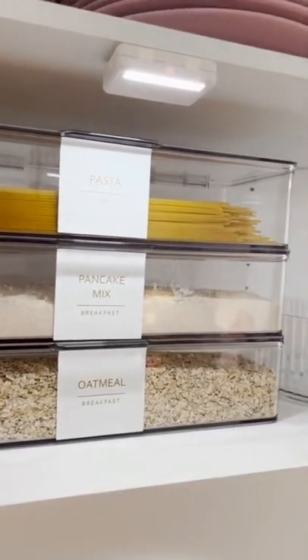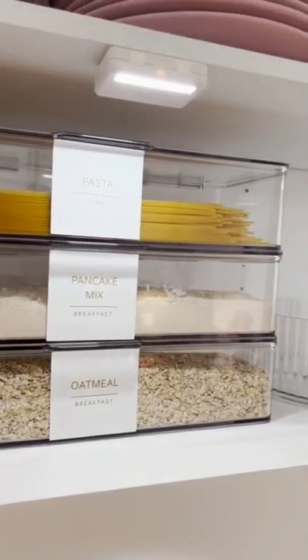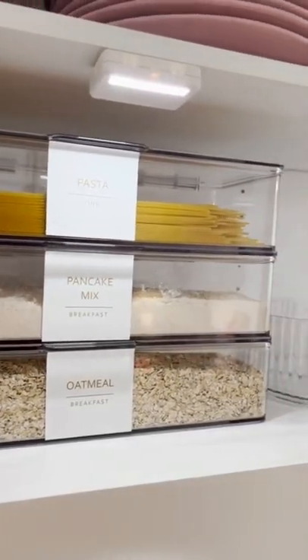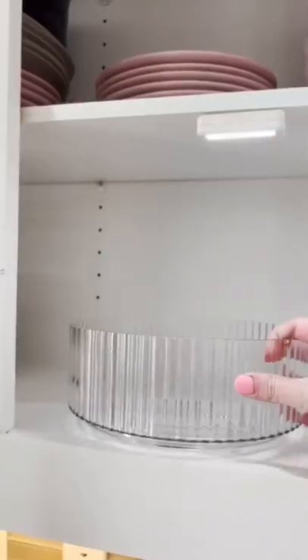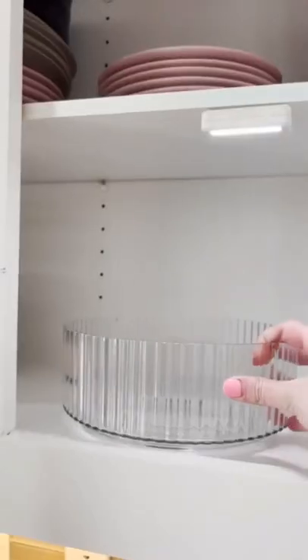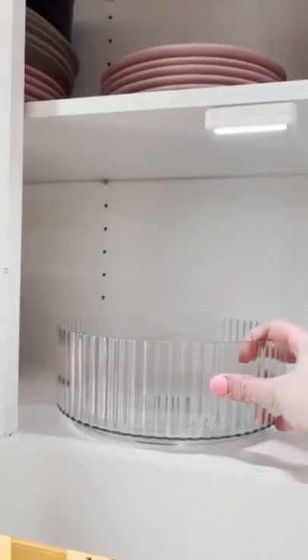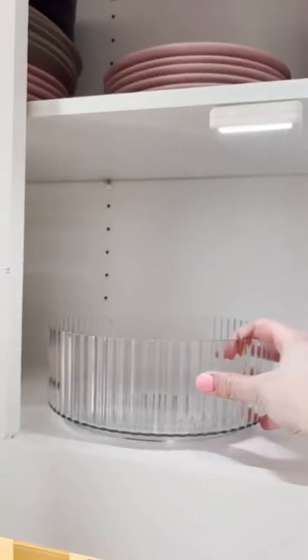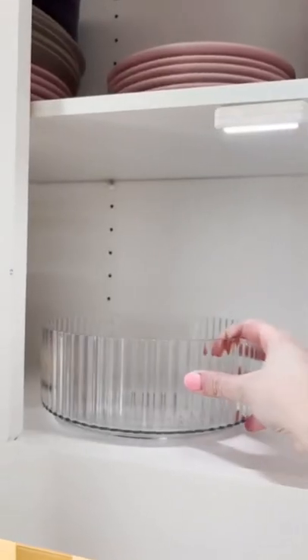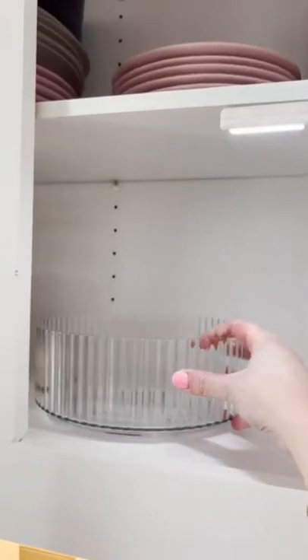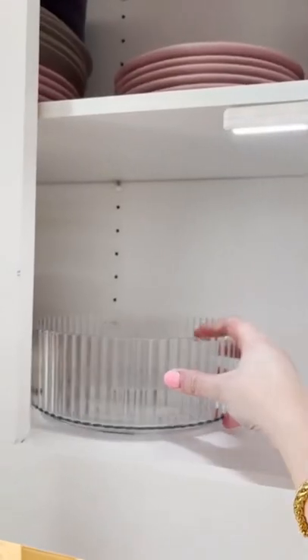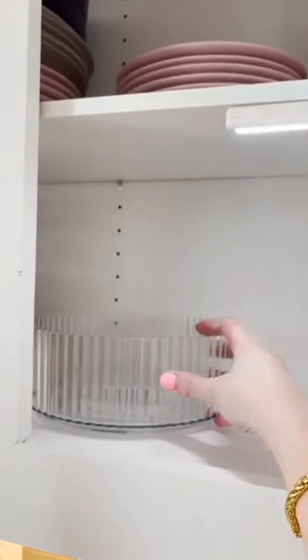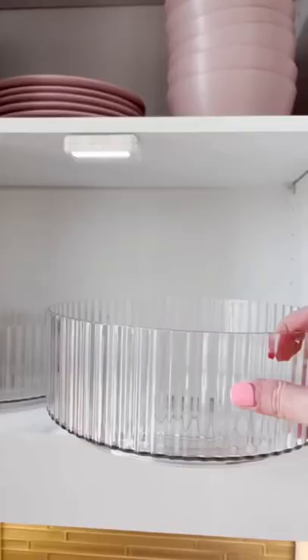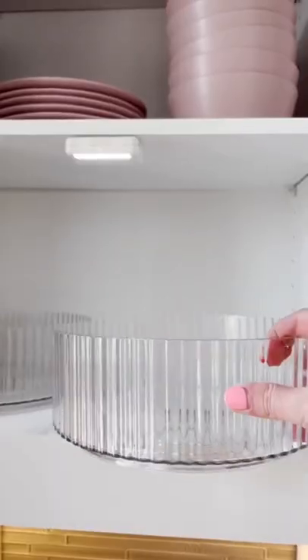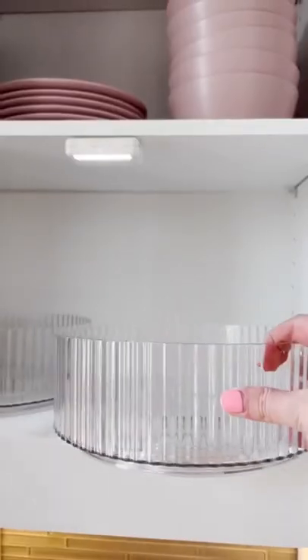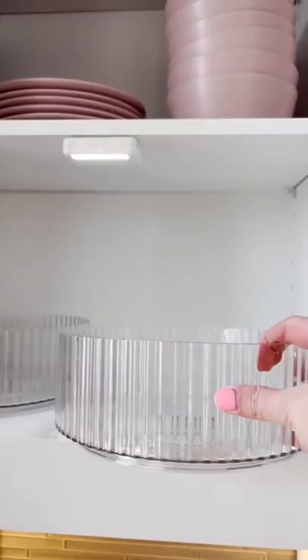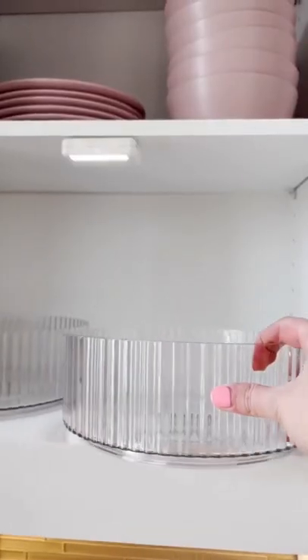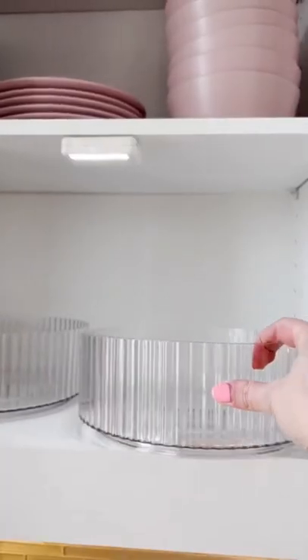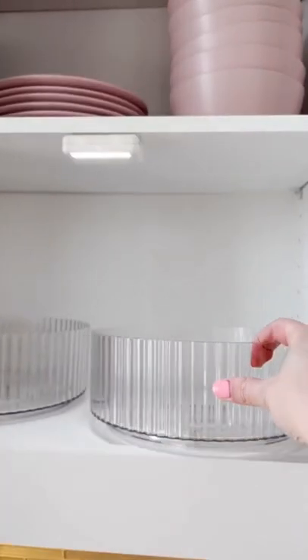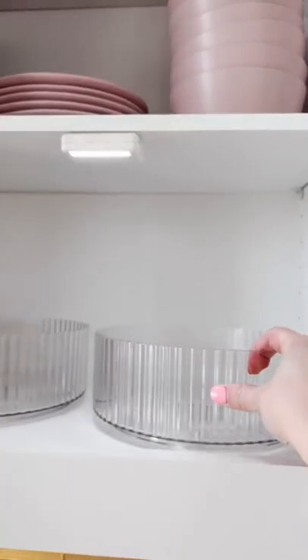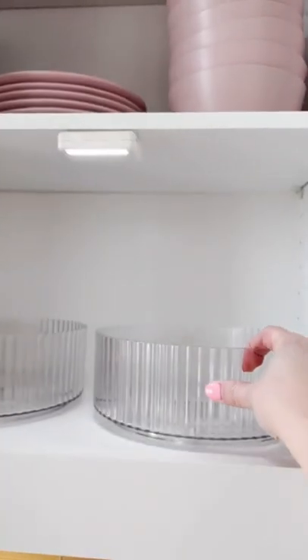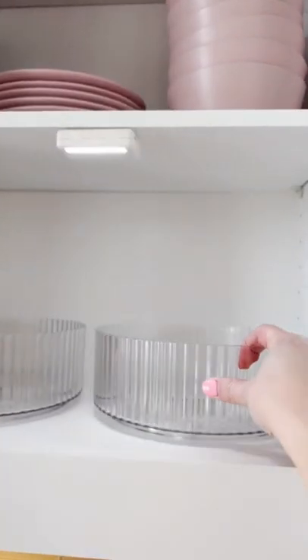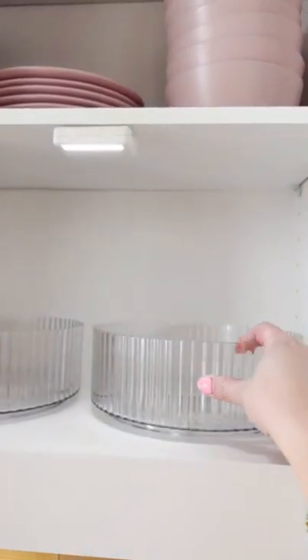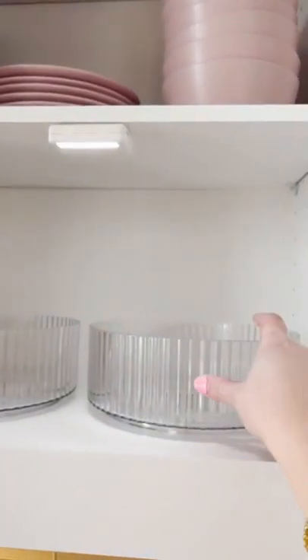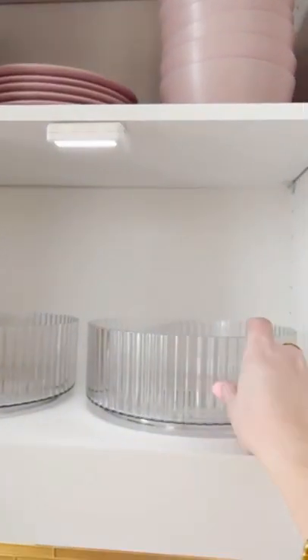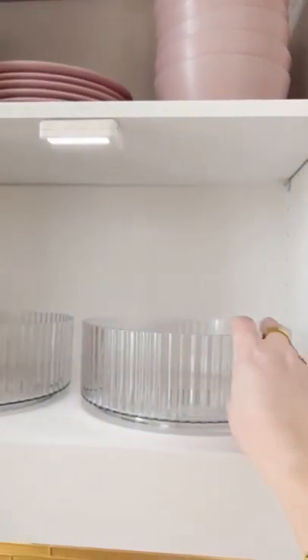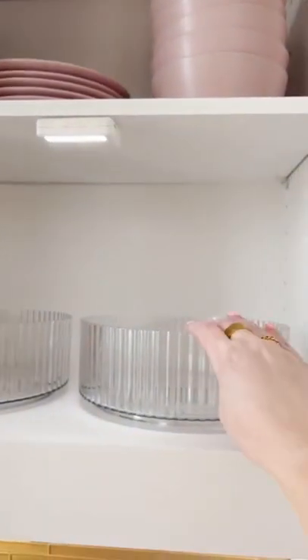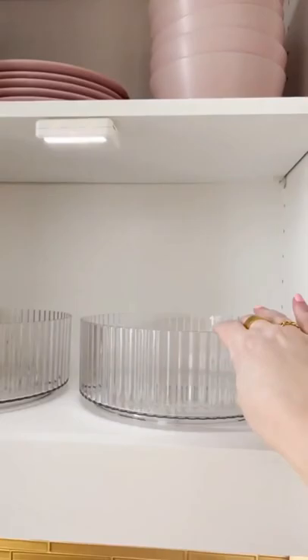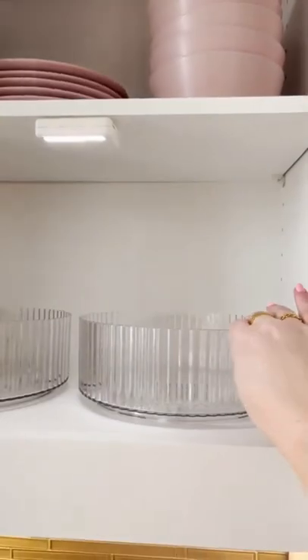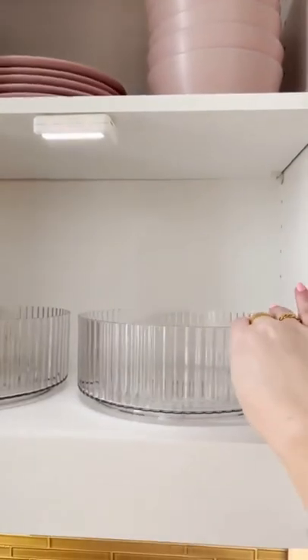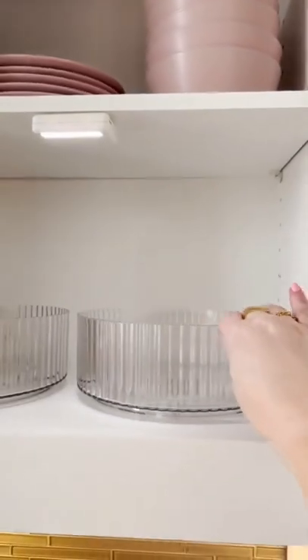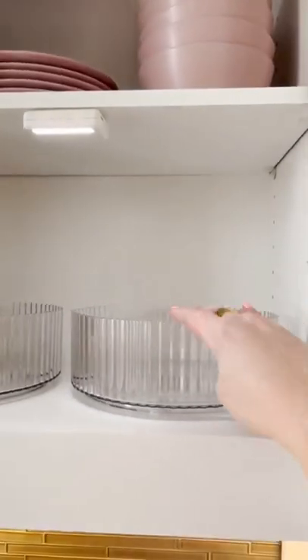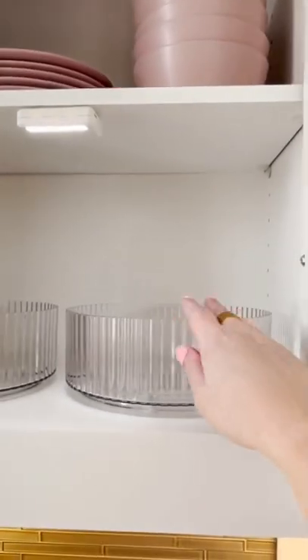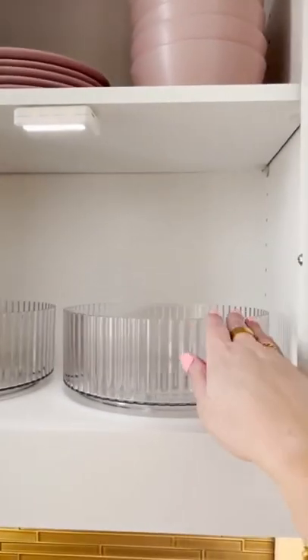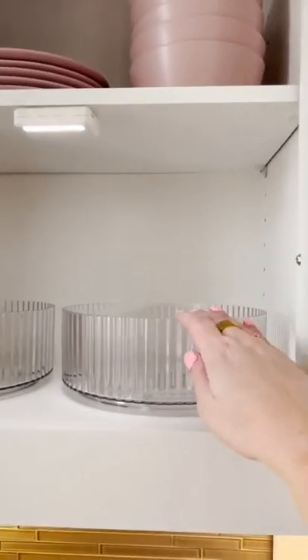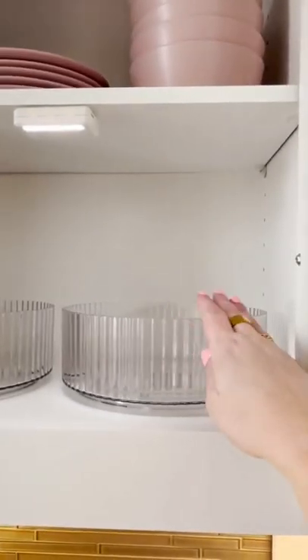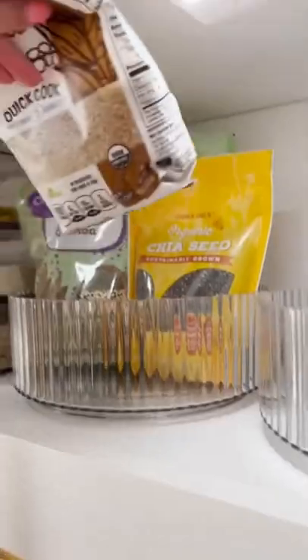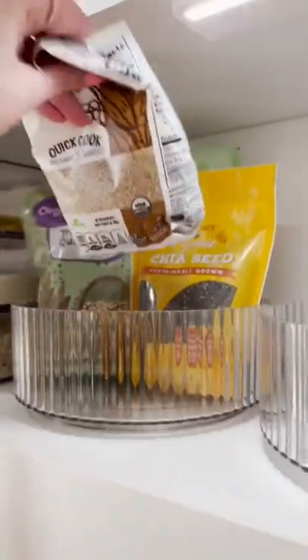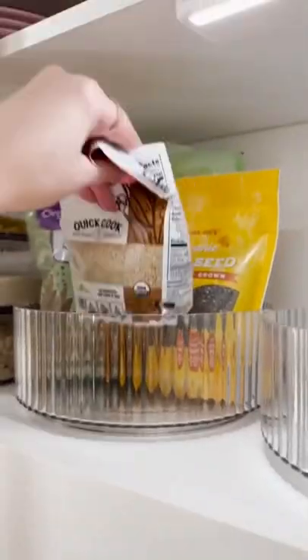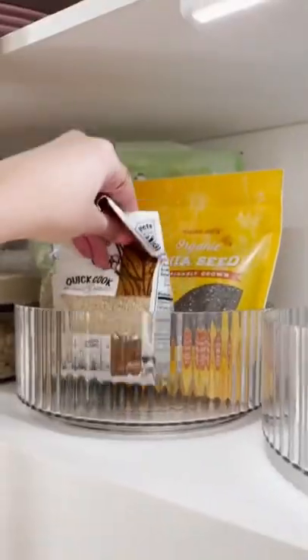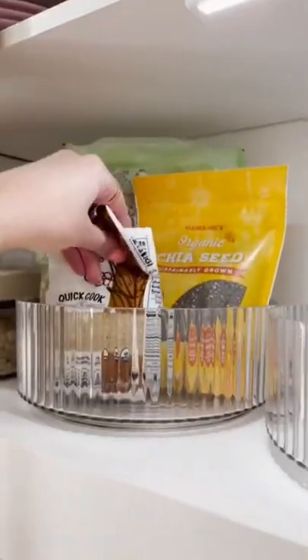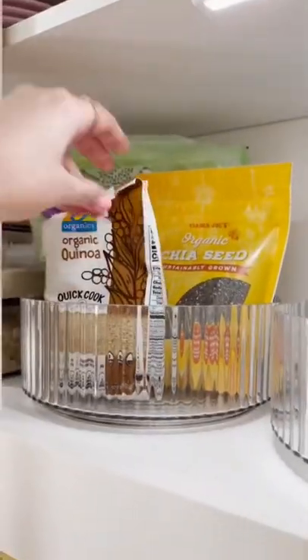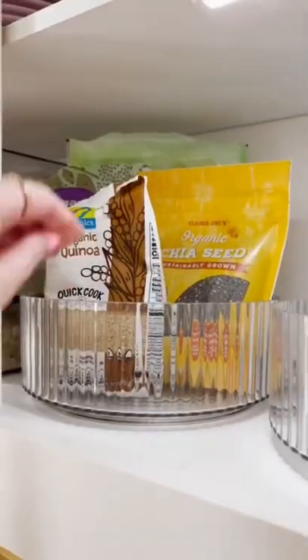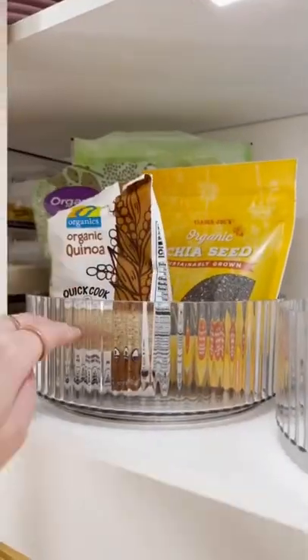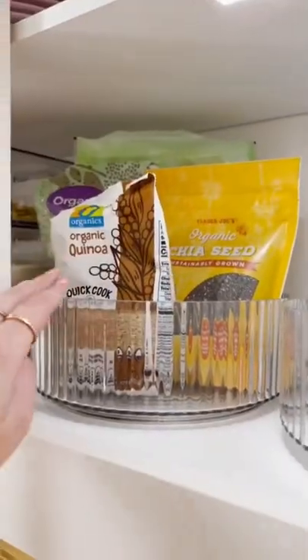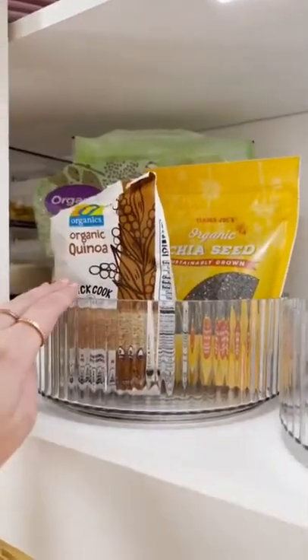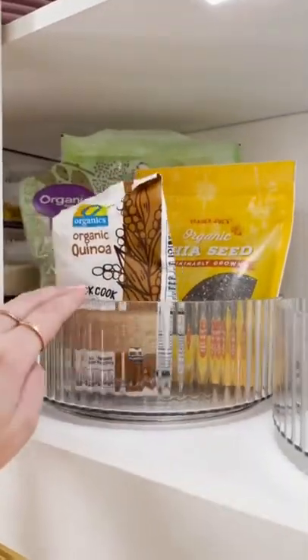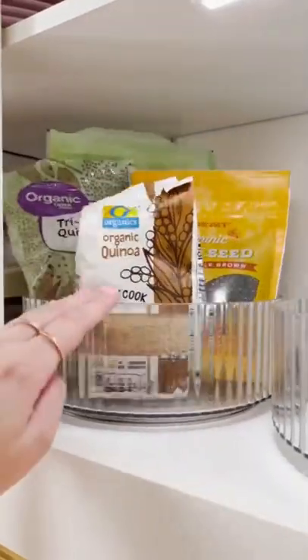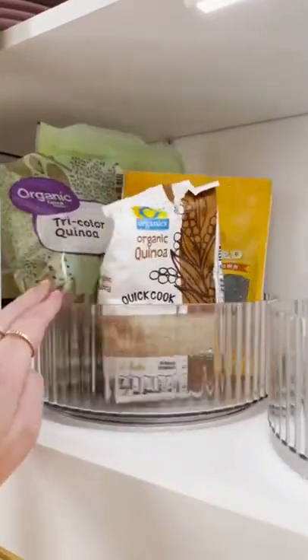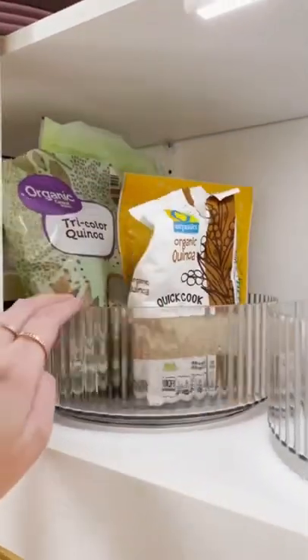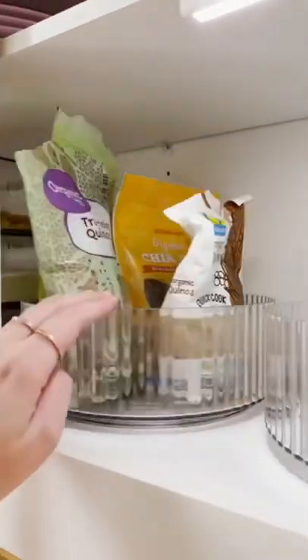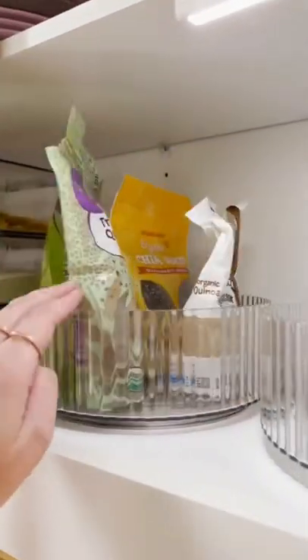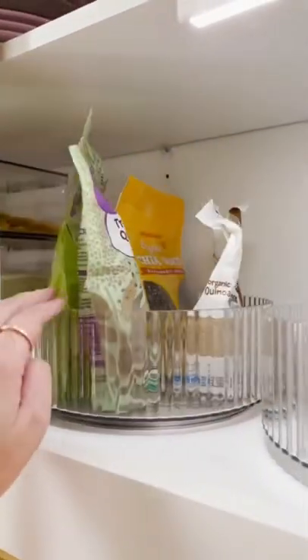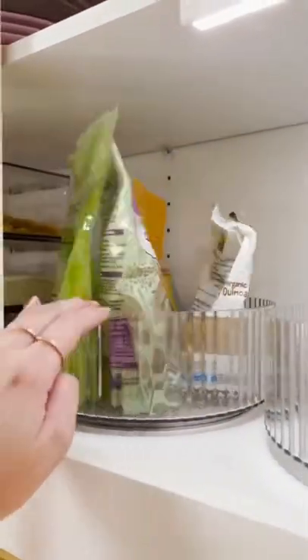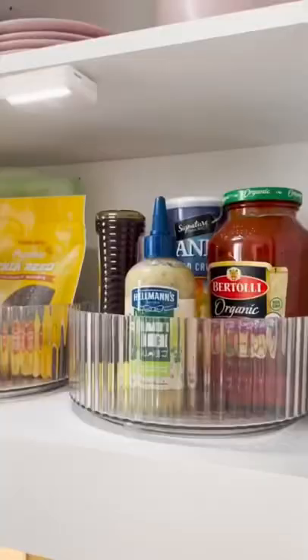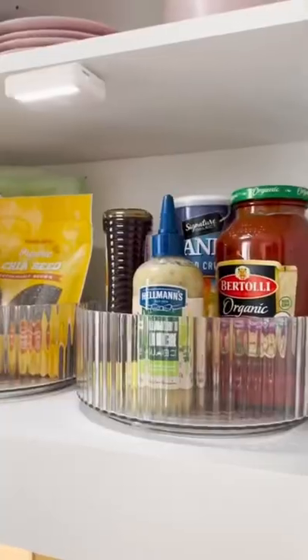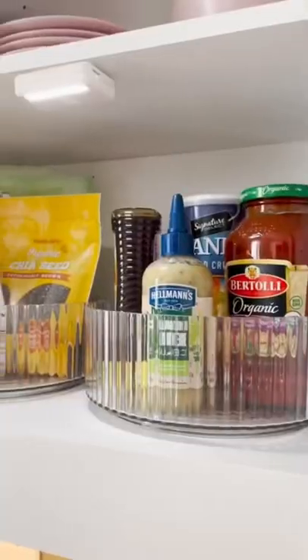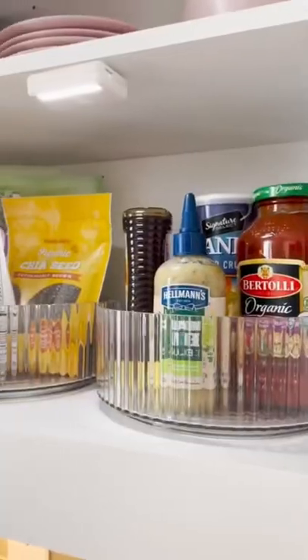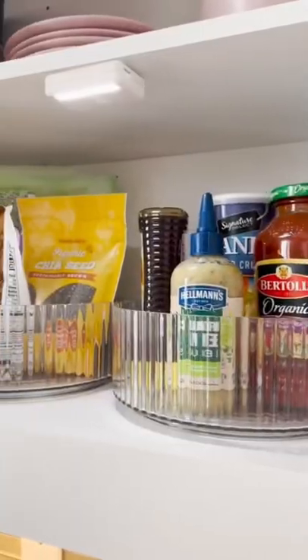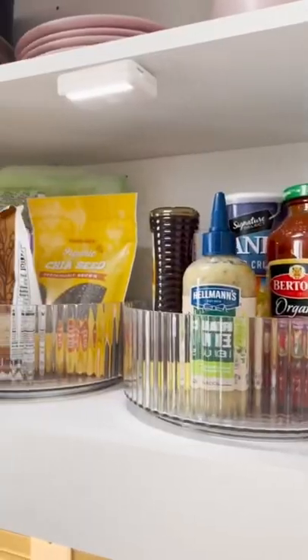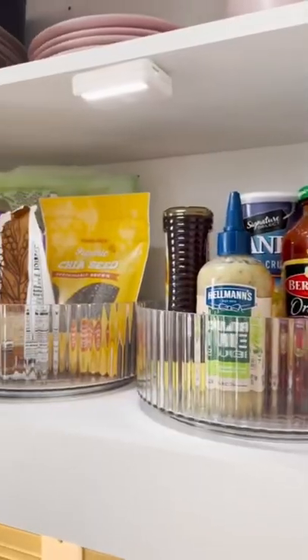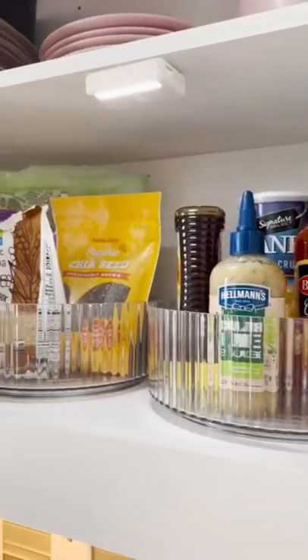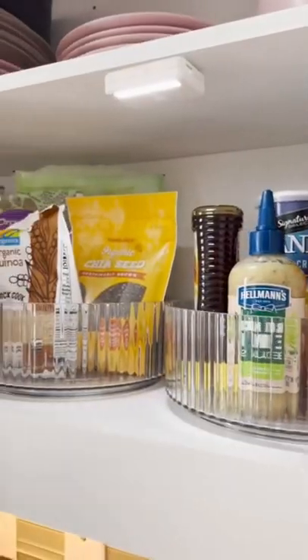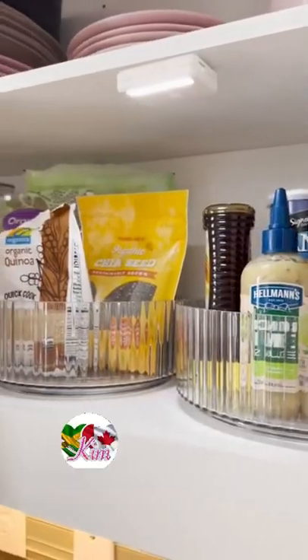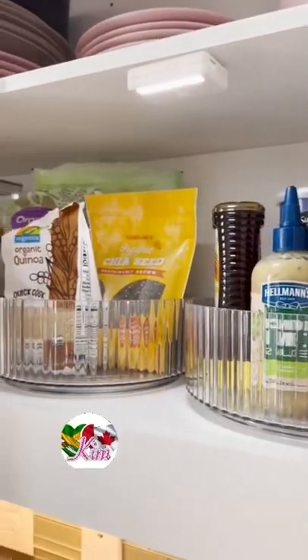Next are these fluted turntables. I think these are super pretty and they're great for organizing any bottles, containers, food pouches, and create easy access.